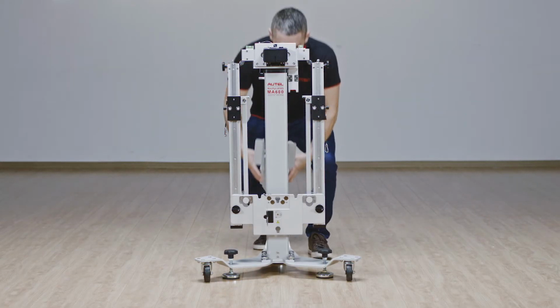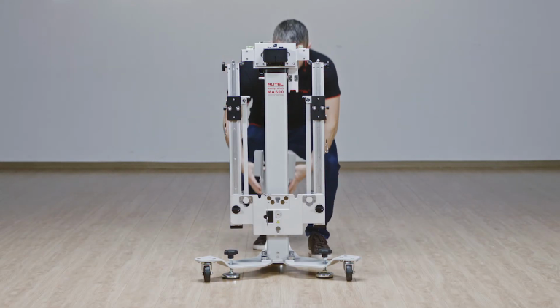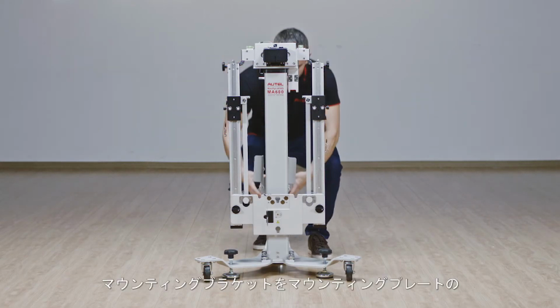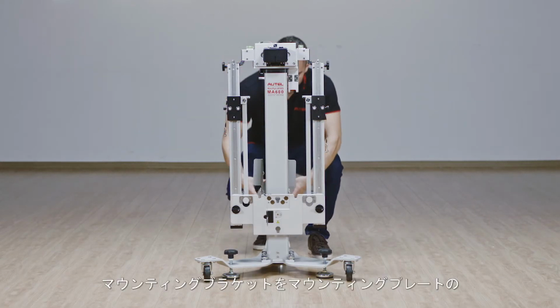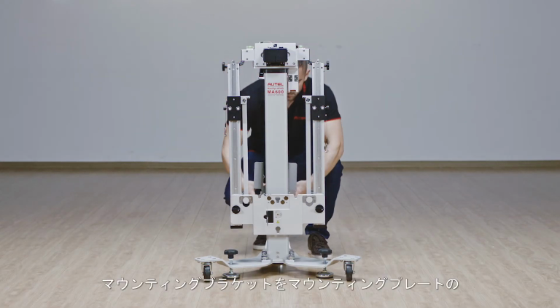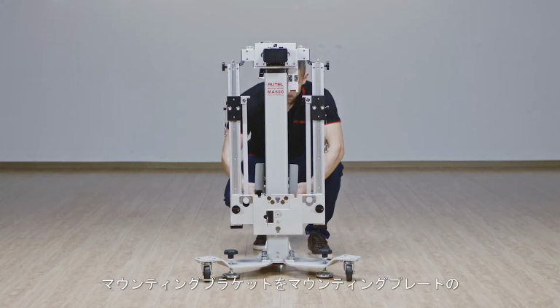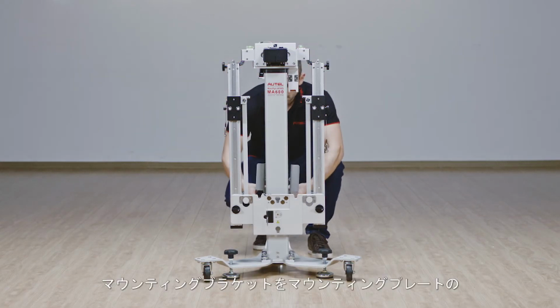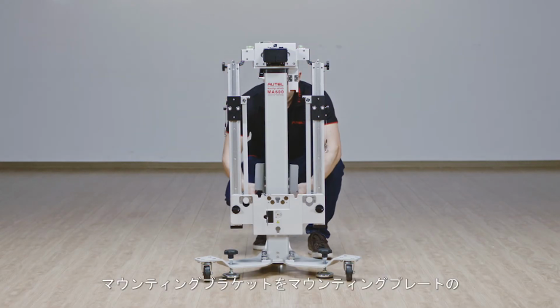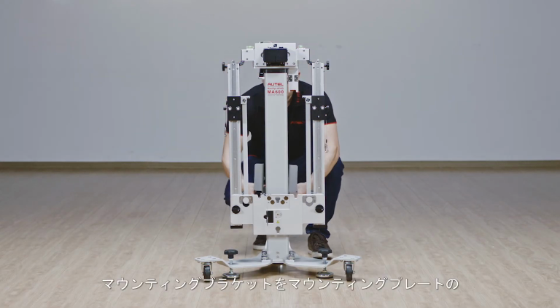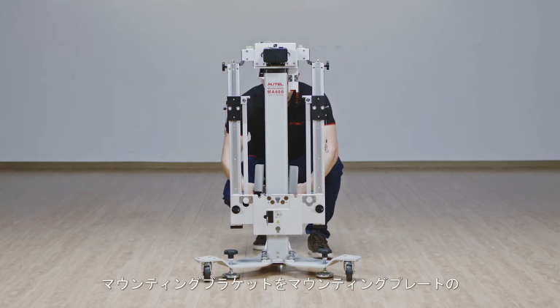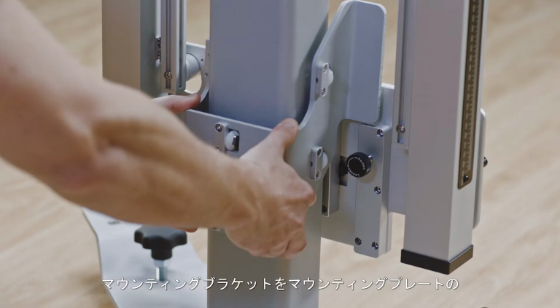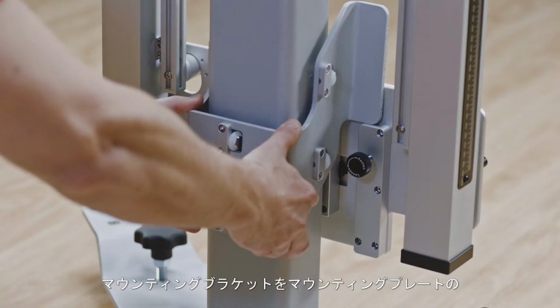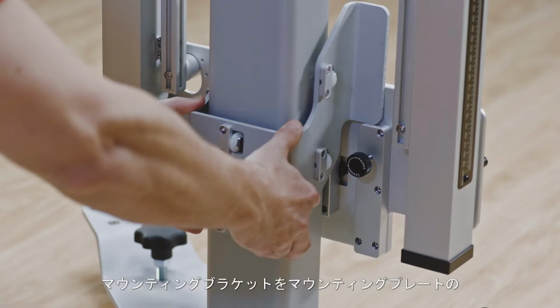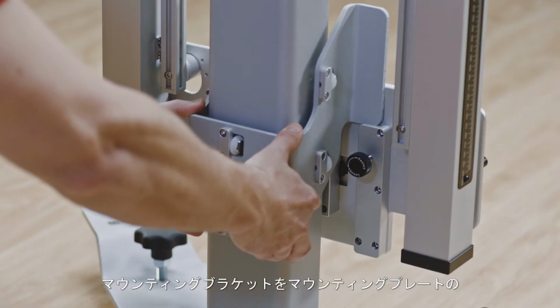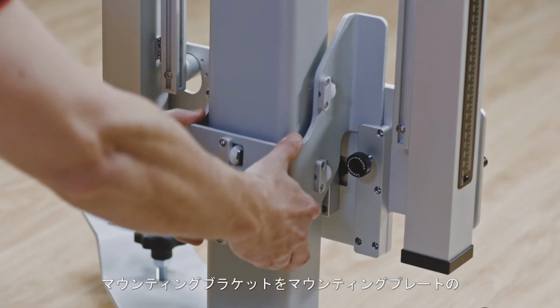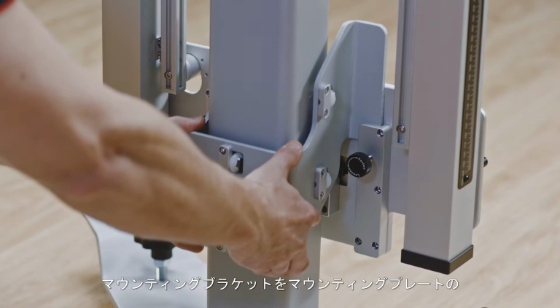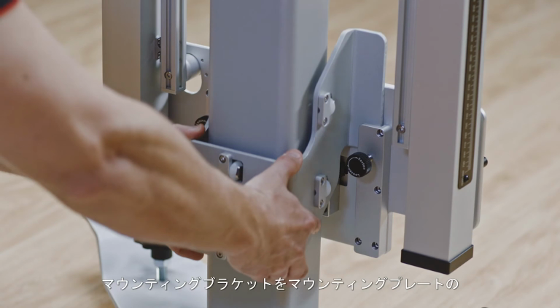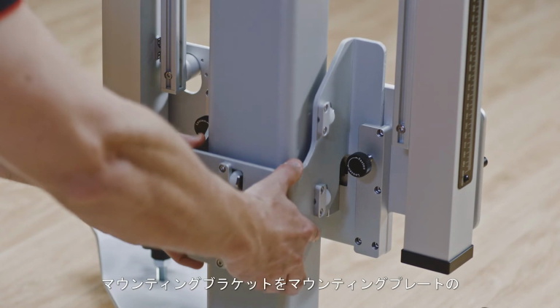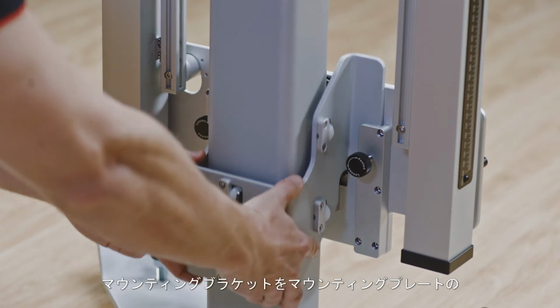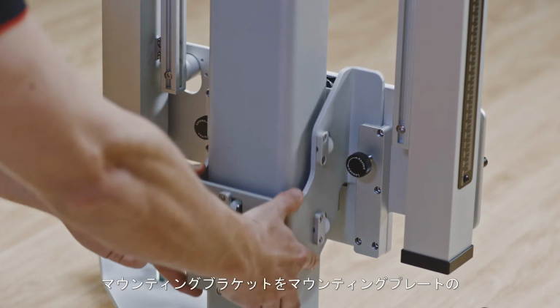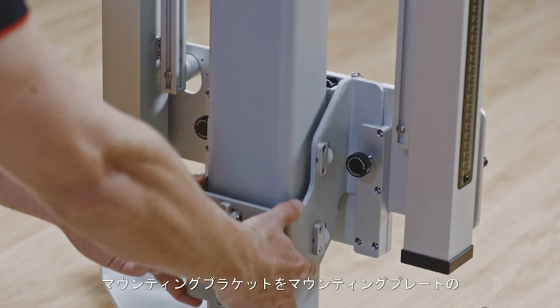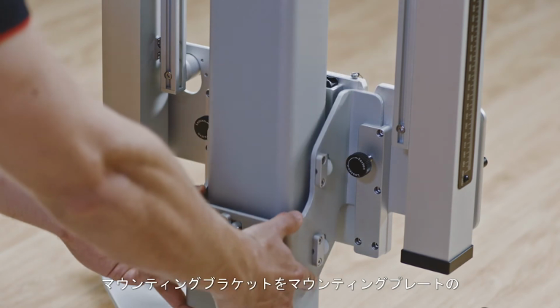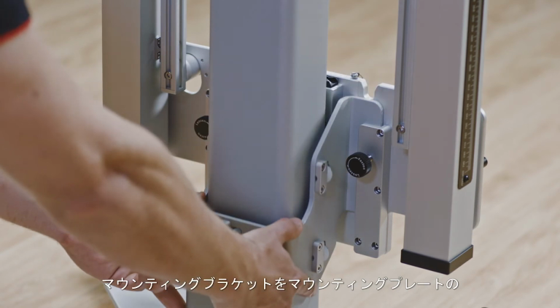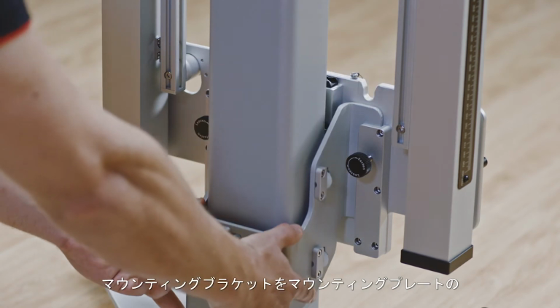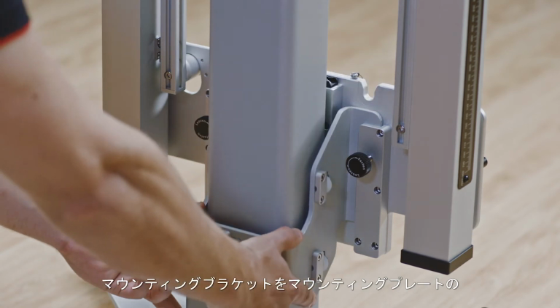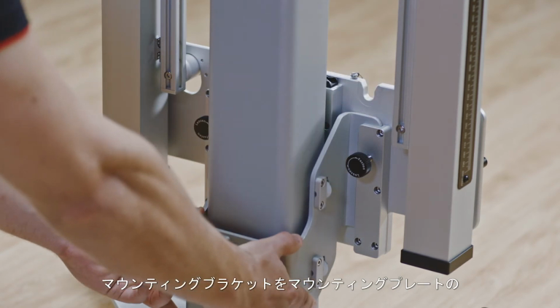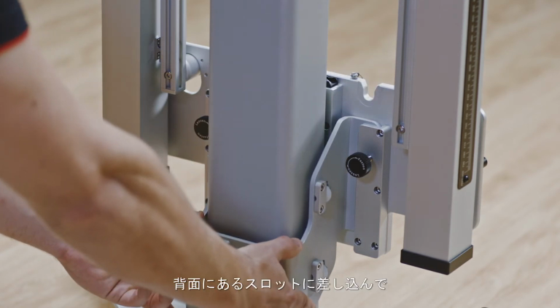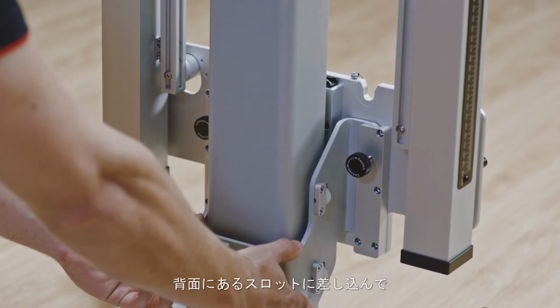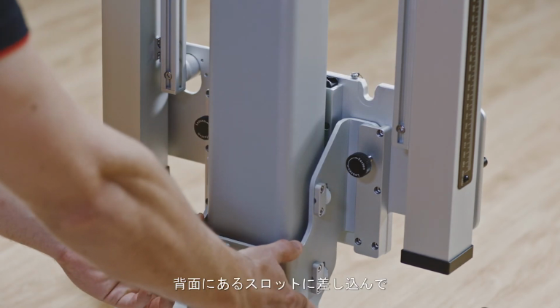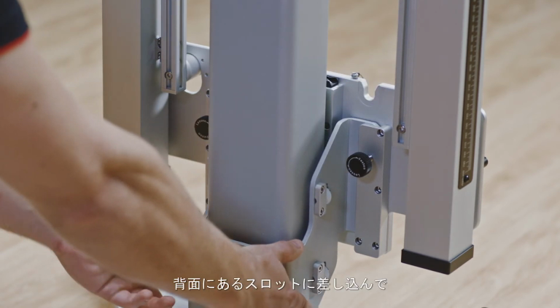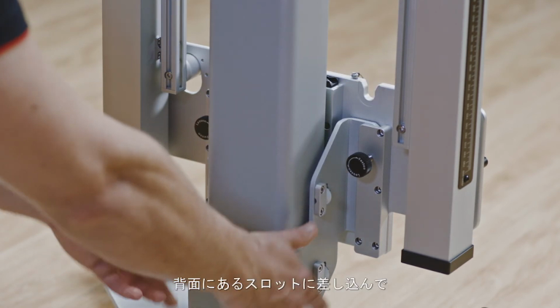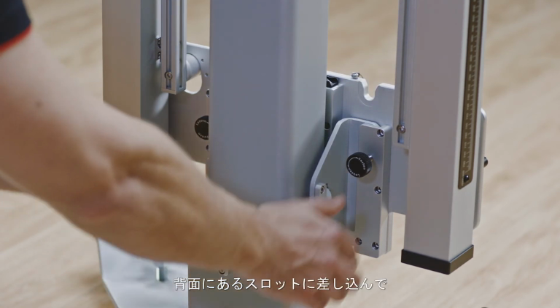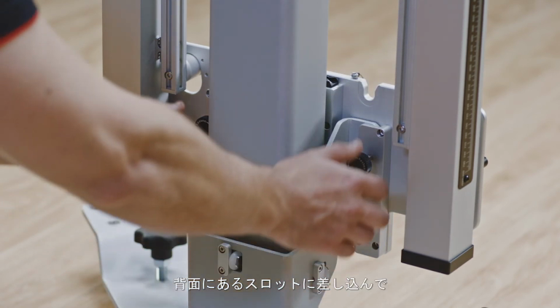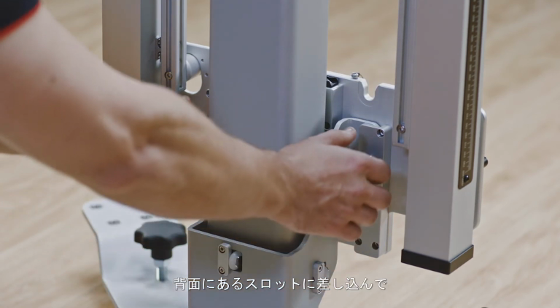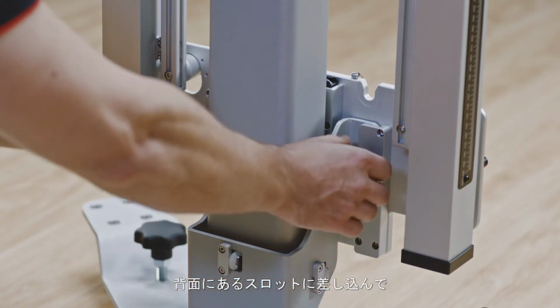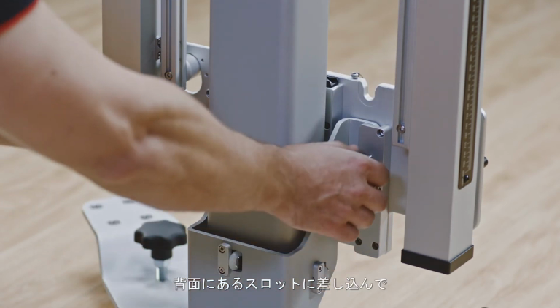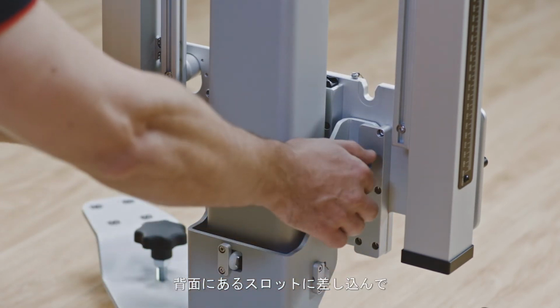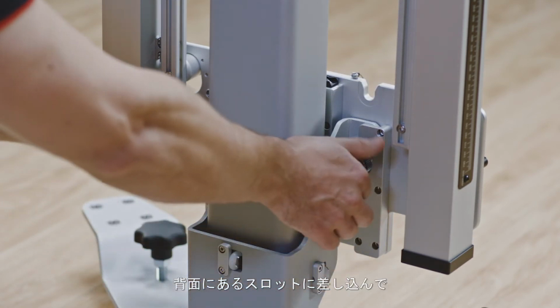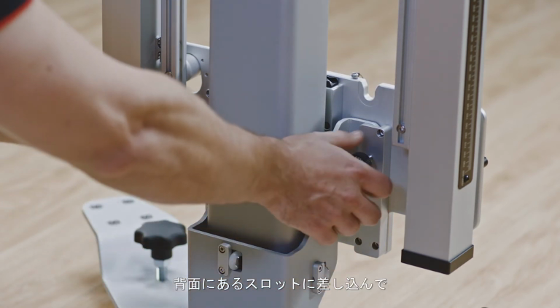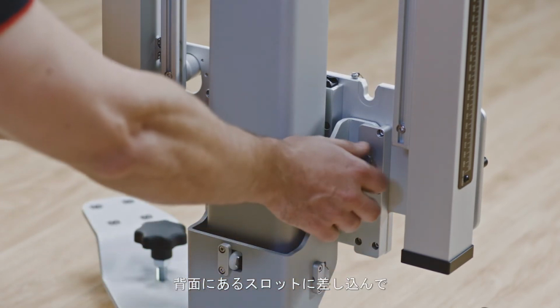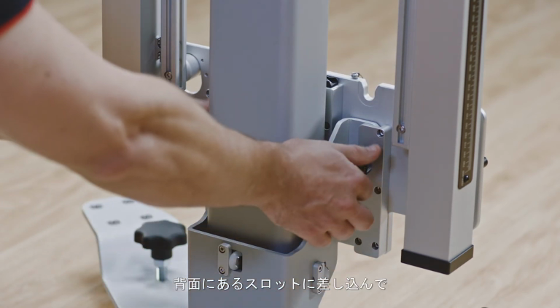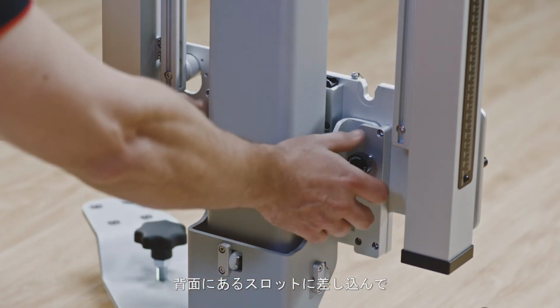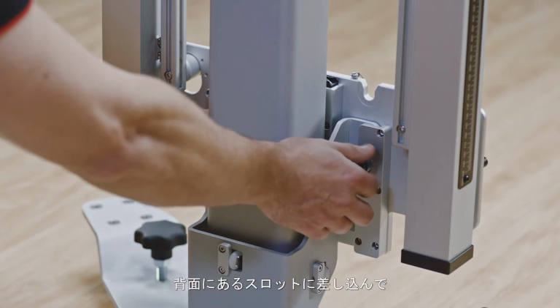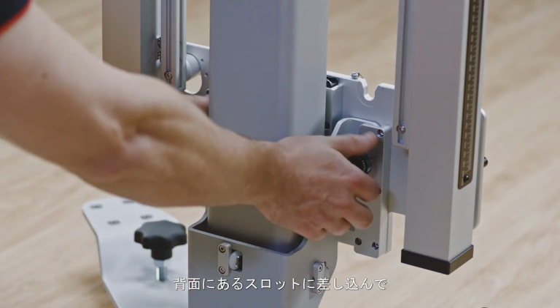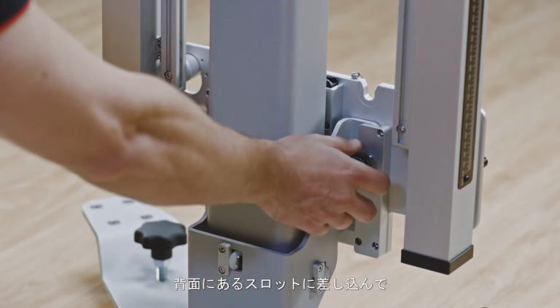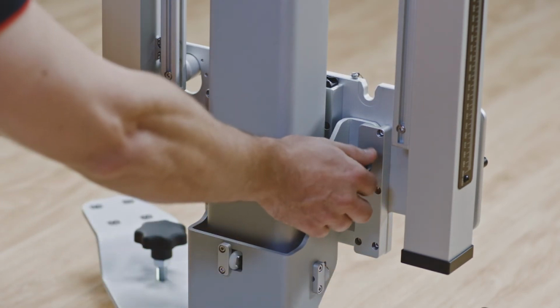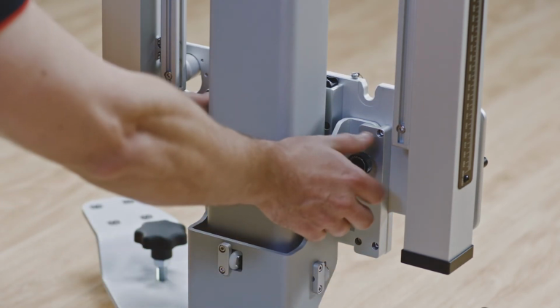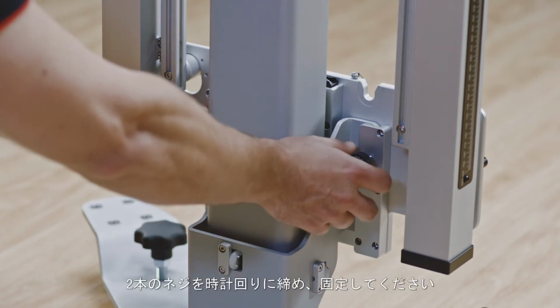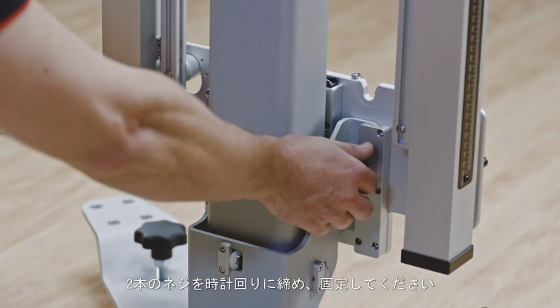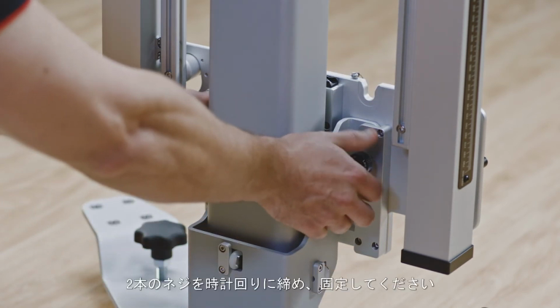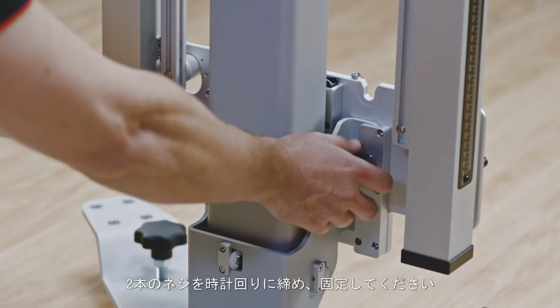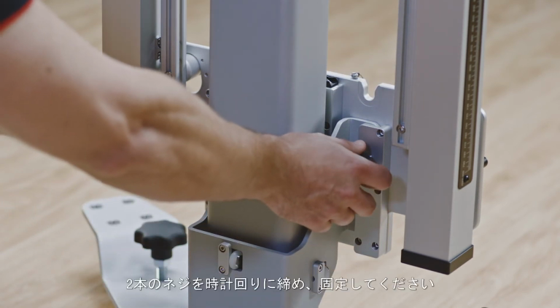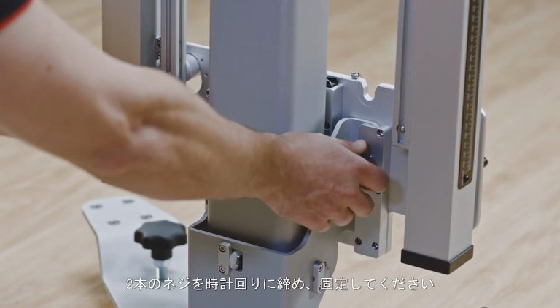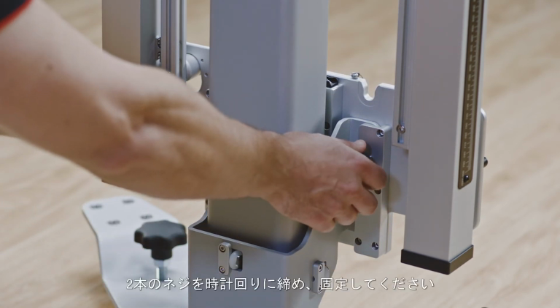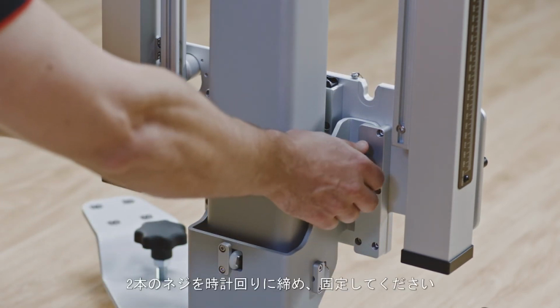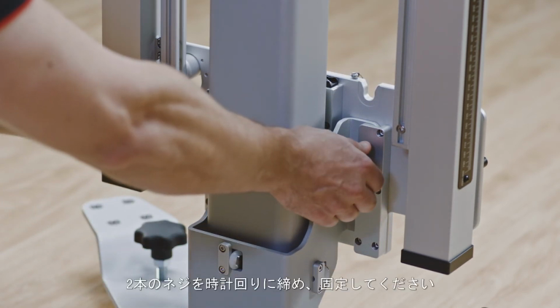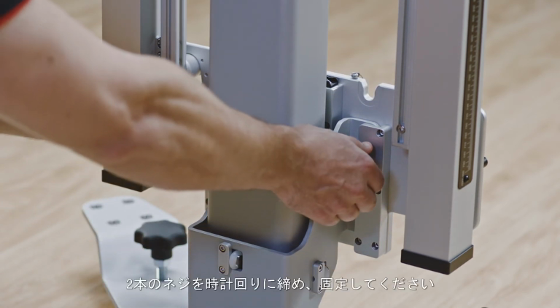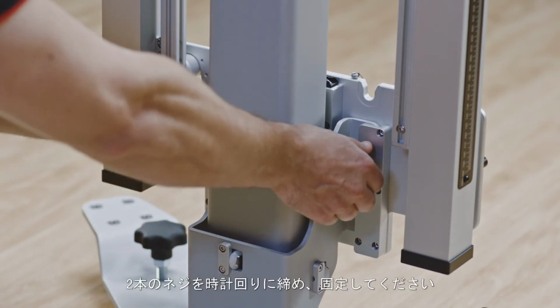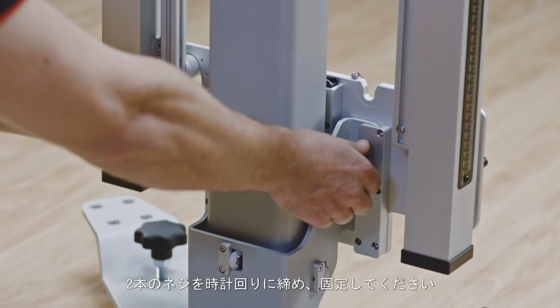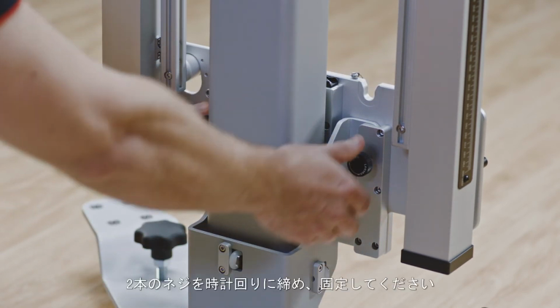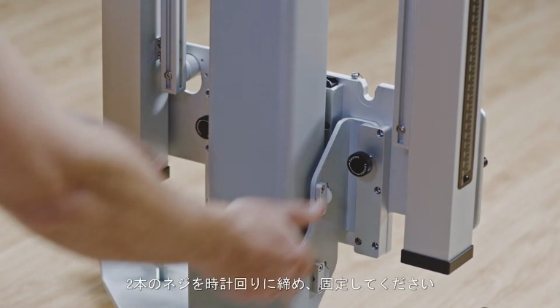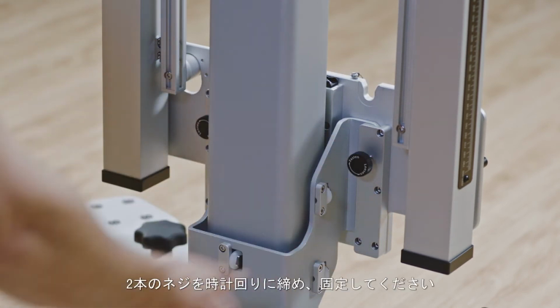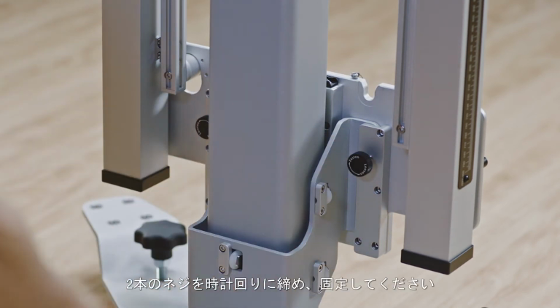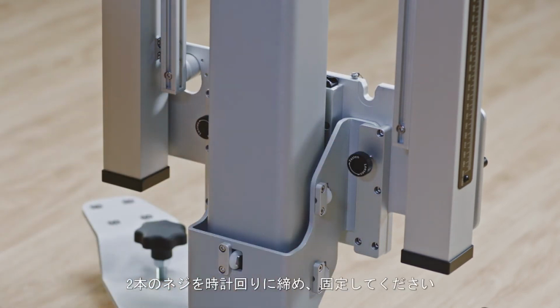Slide the mounting bracket into the slot at the back of the mounting plate. Tighten the two screws clockwise.